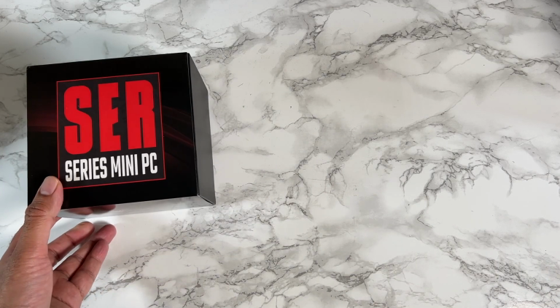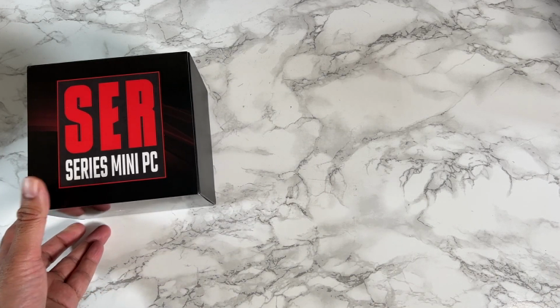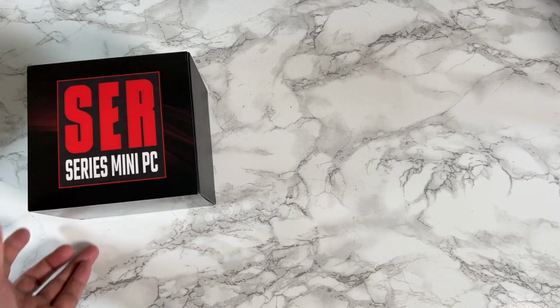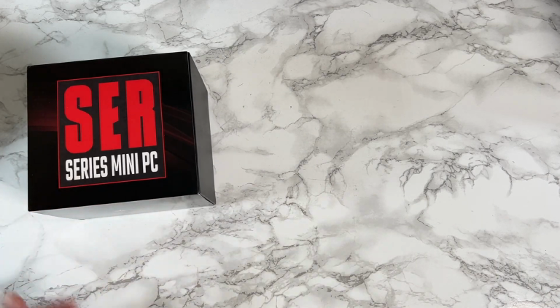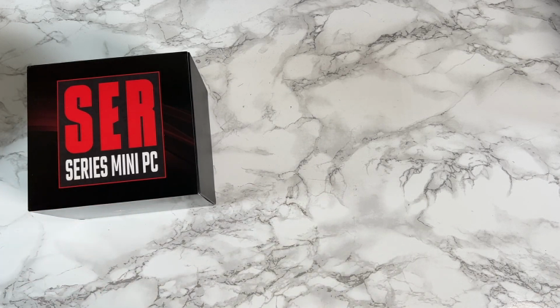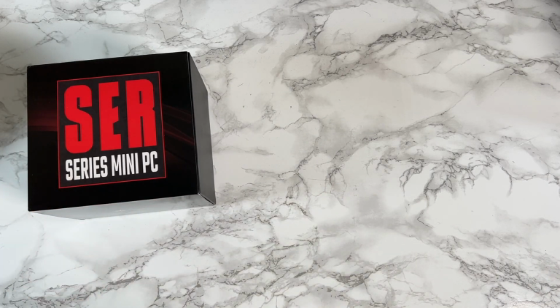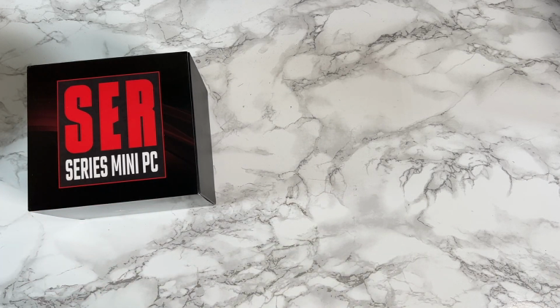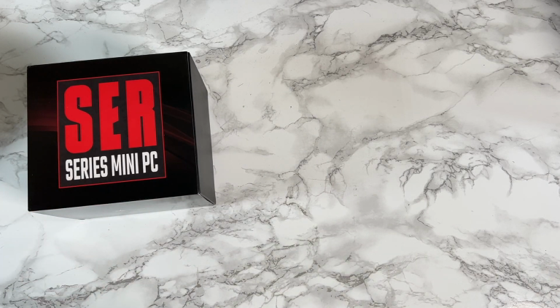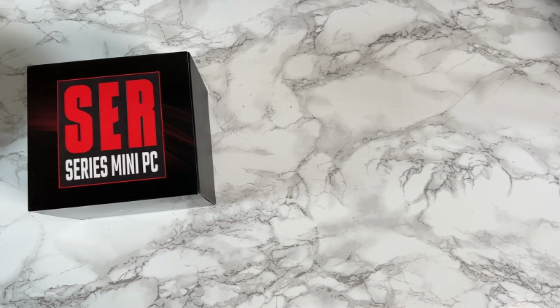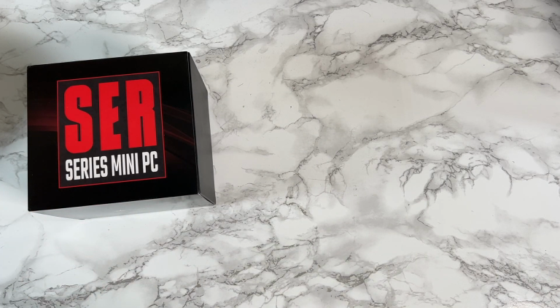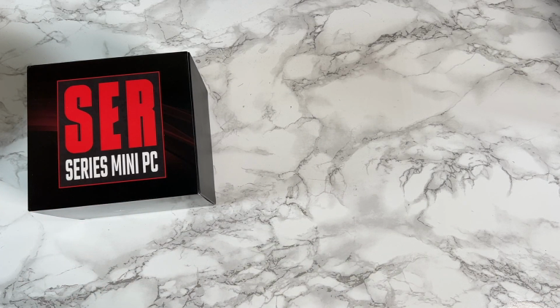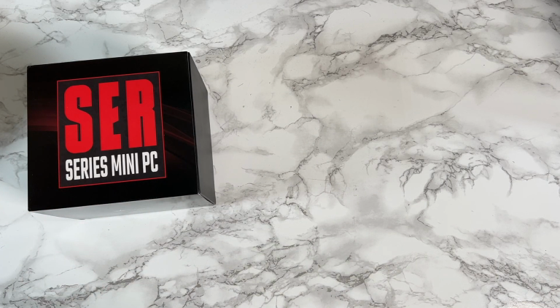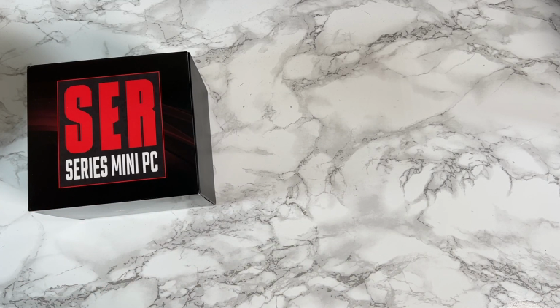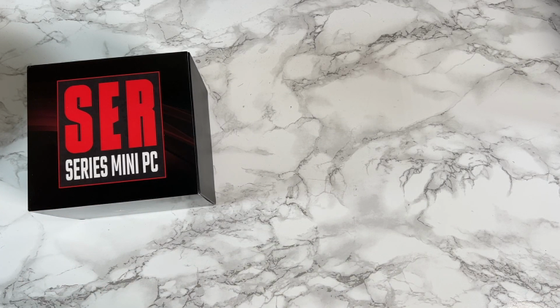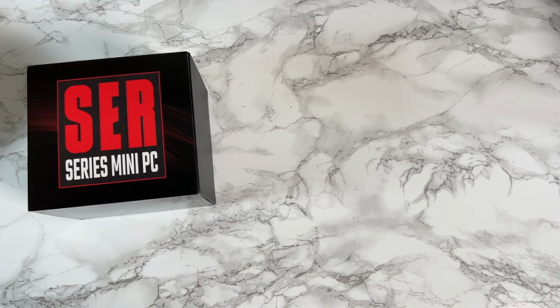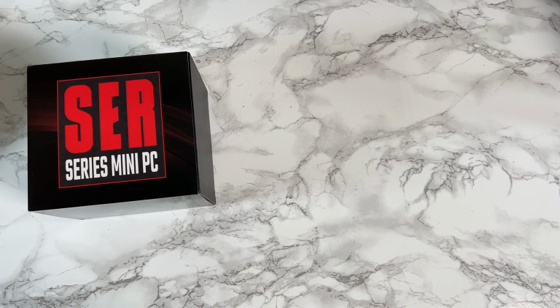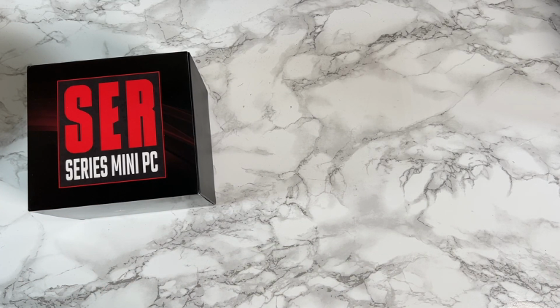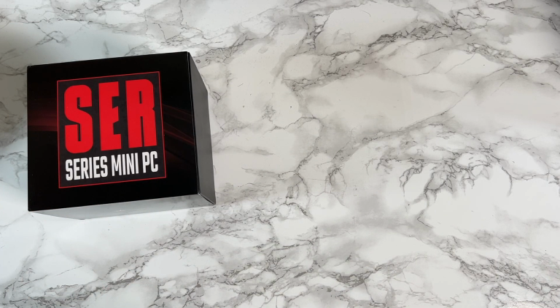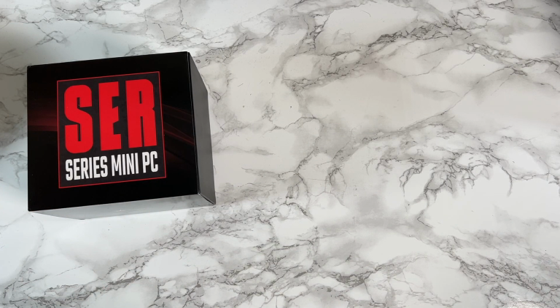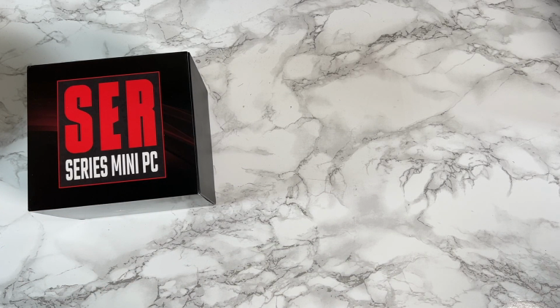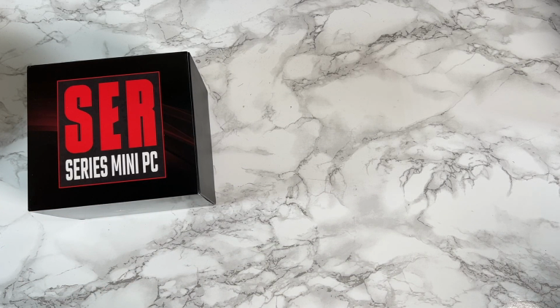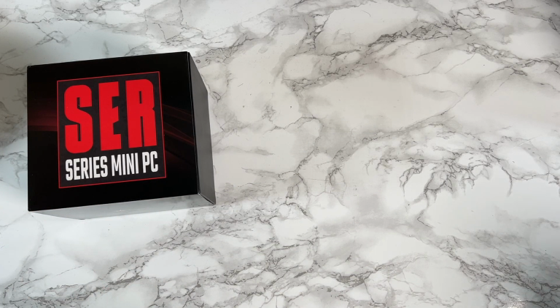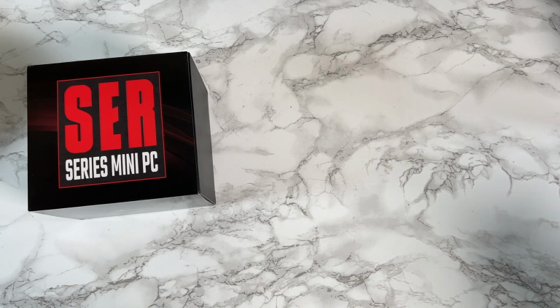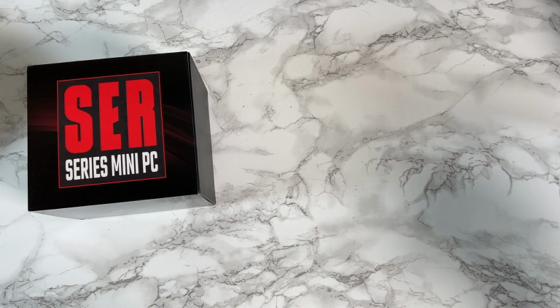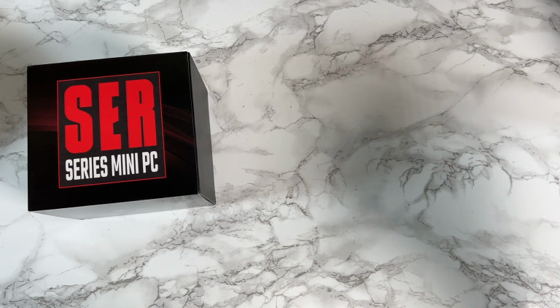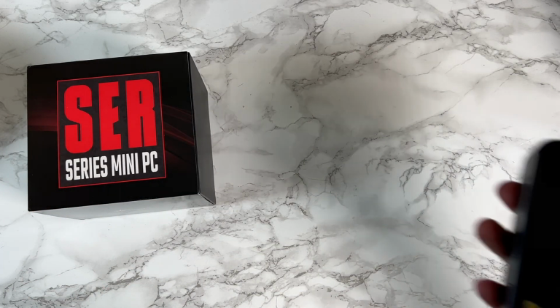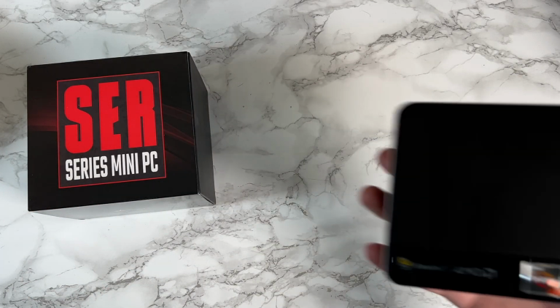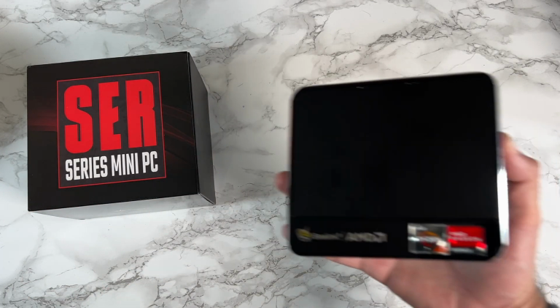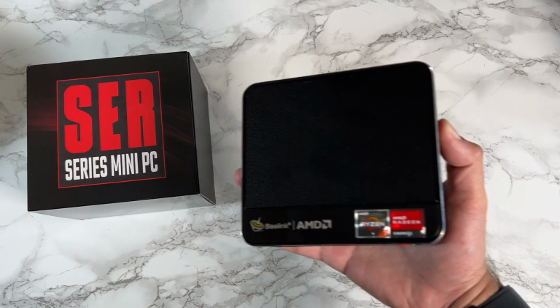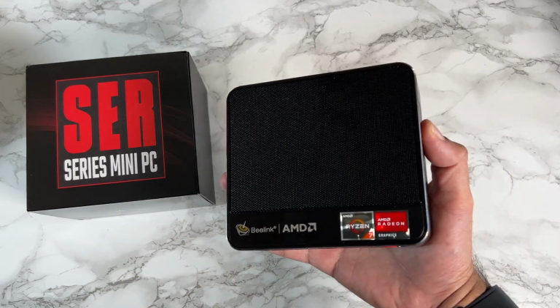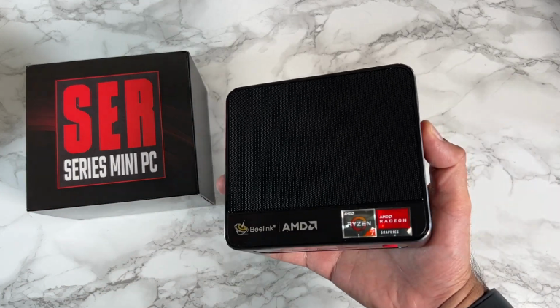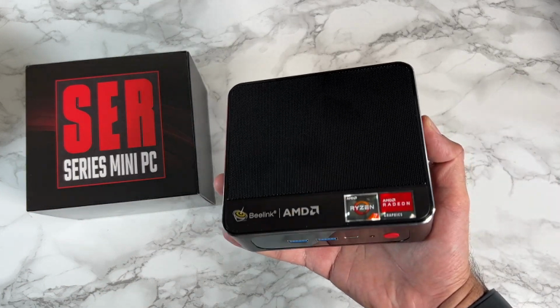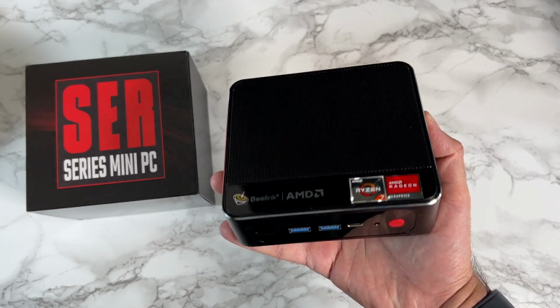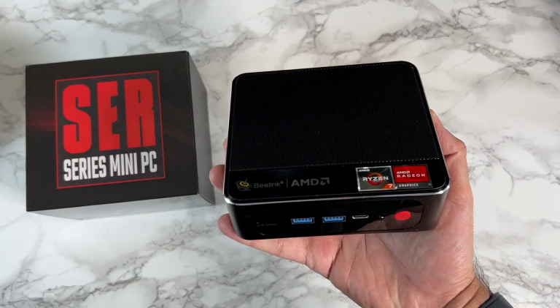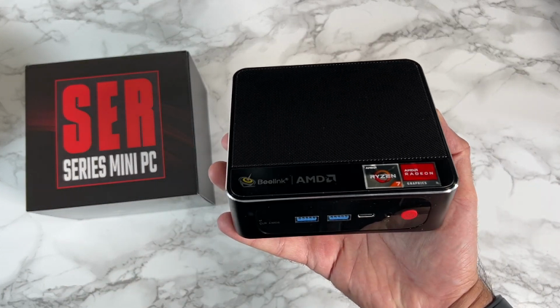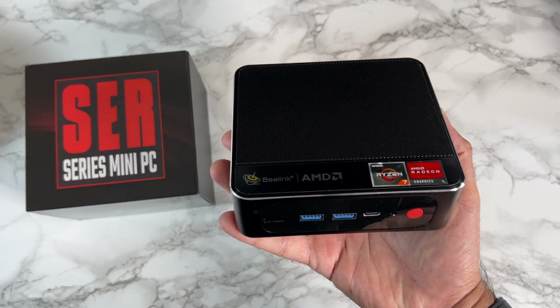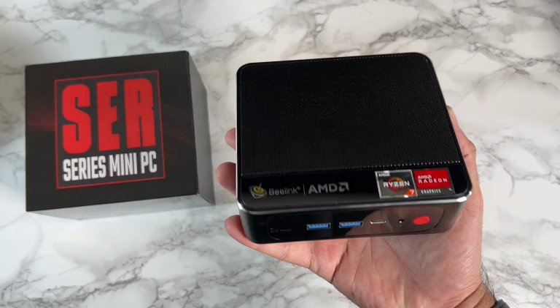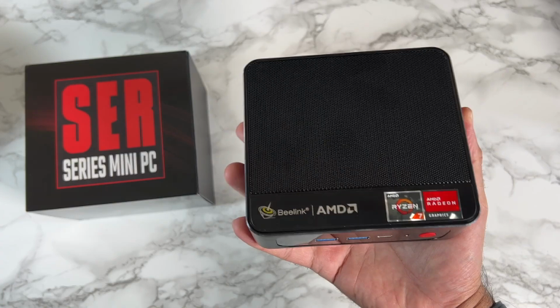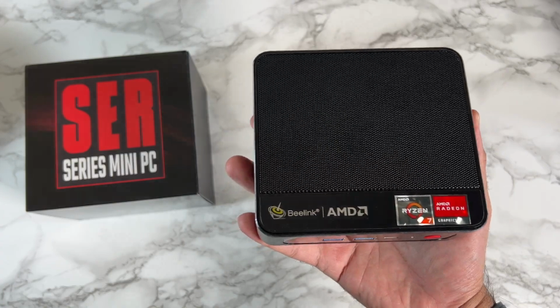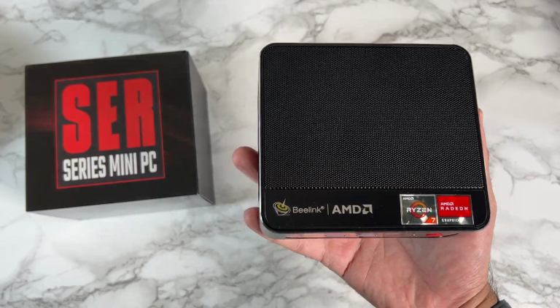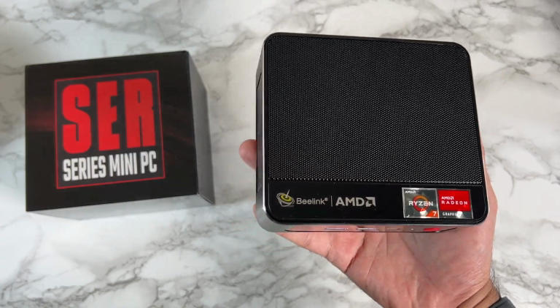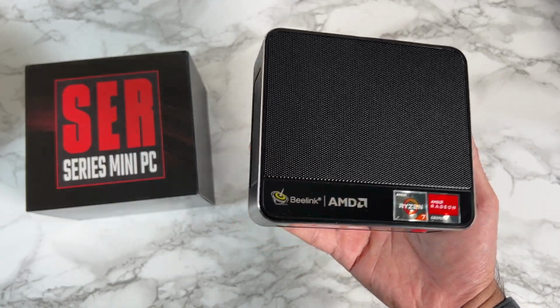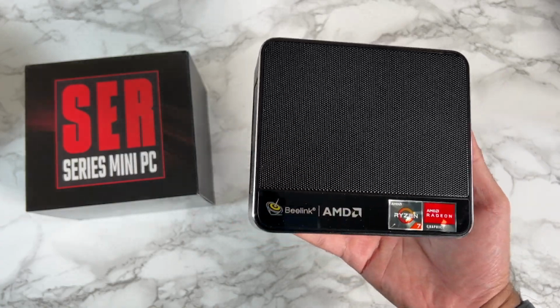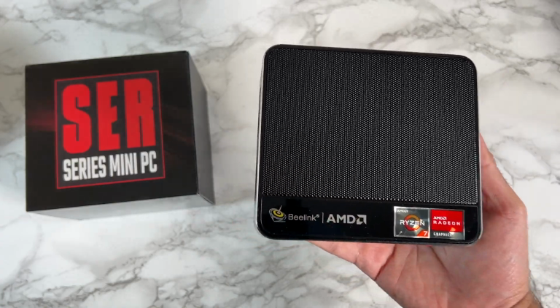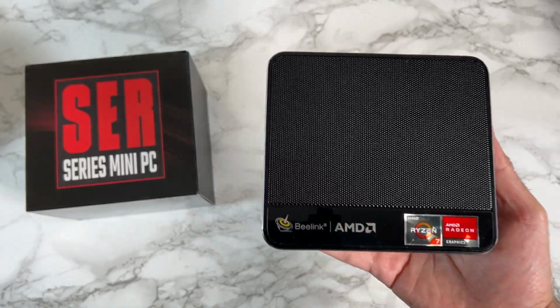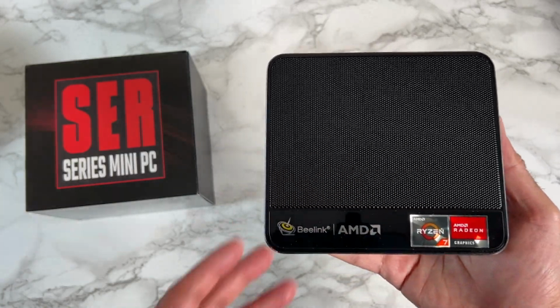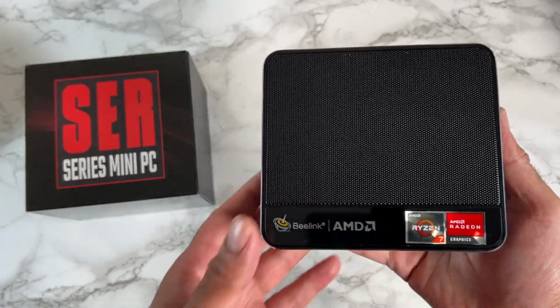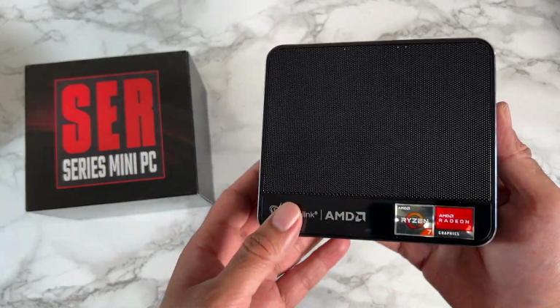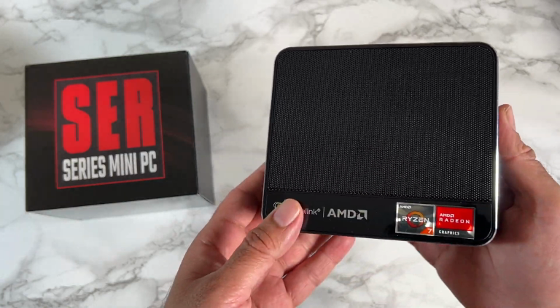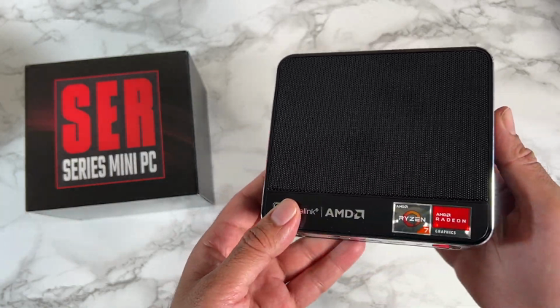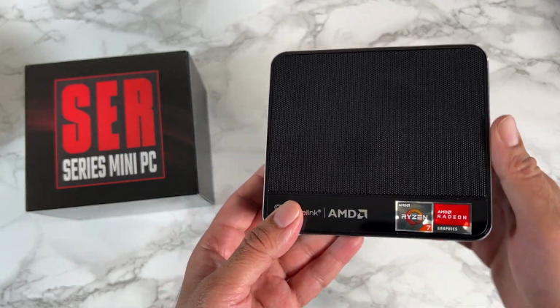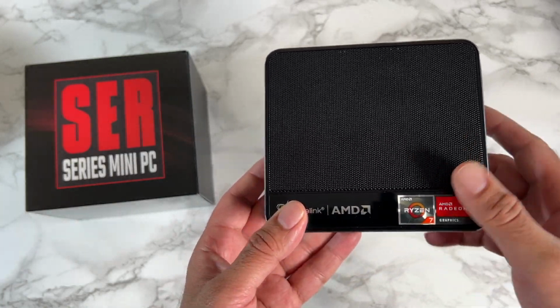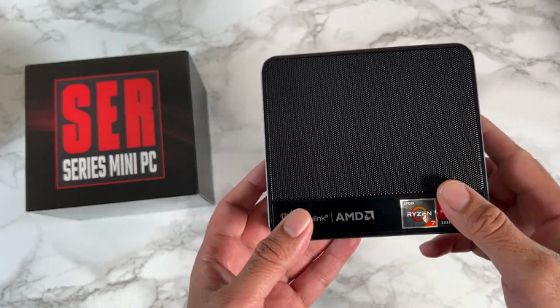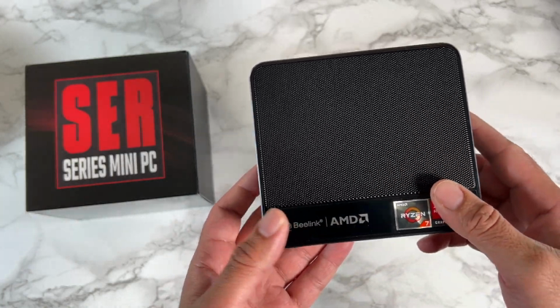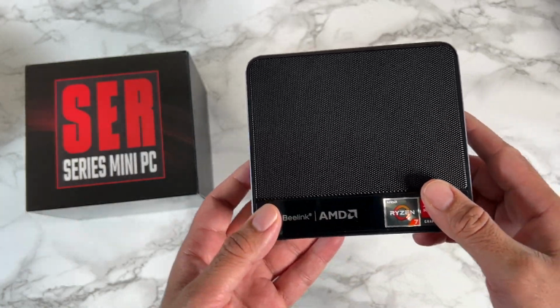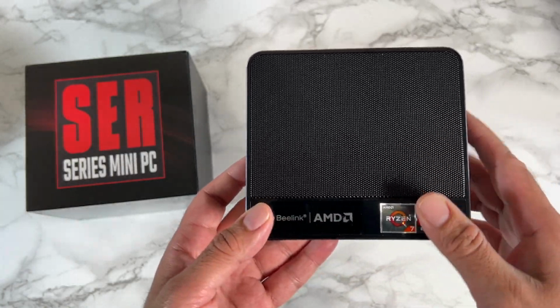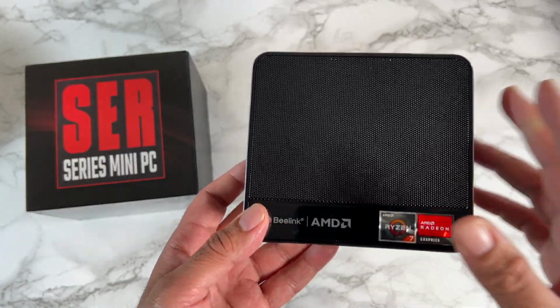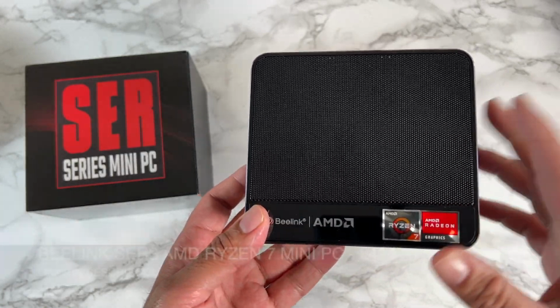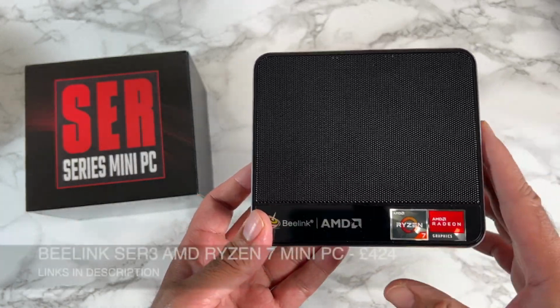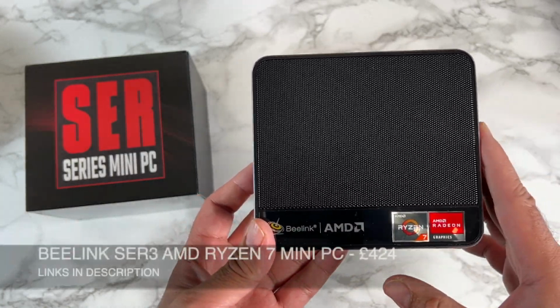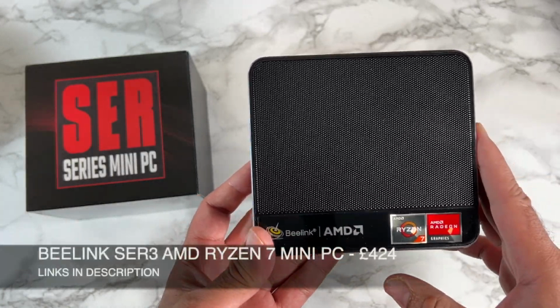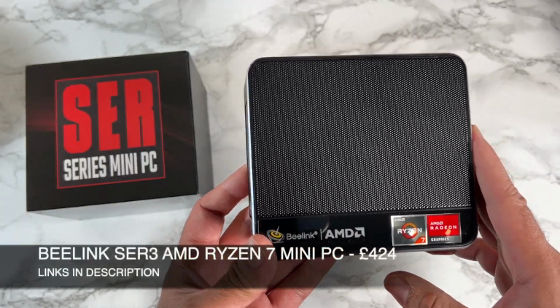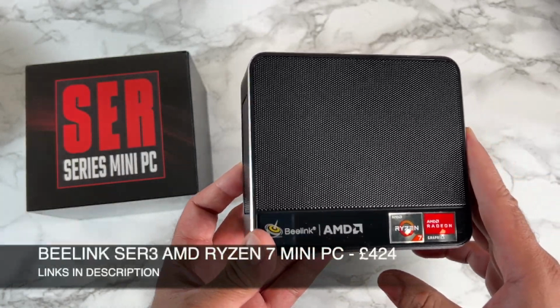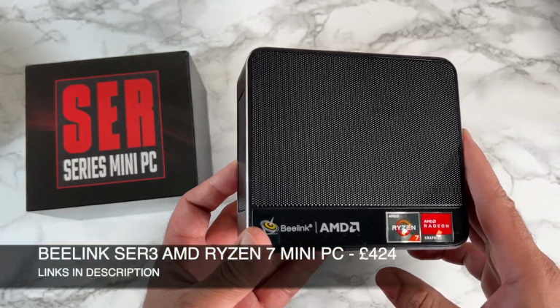Today I've got my hands on a brand new mini PC by Blink, and this one has a very interesting name — it's called the SER3.